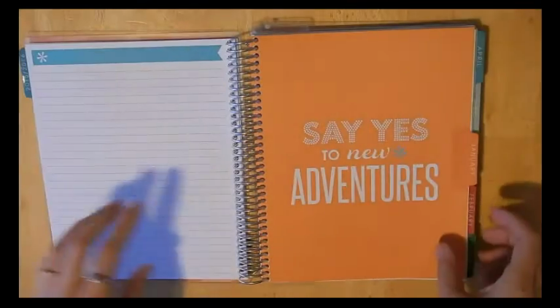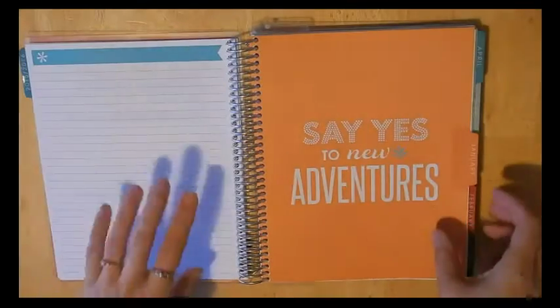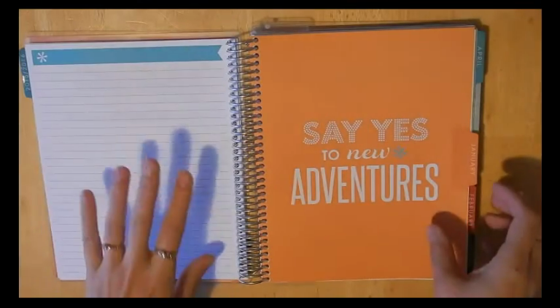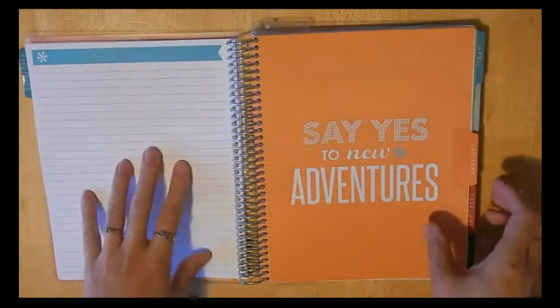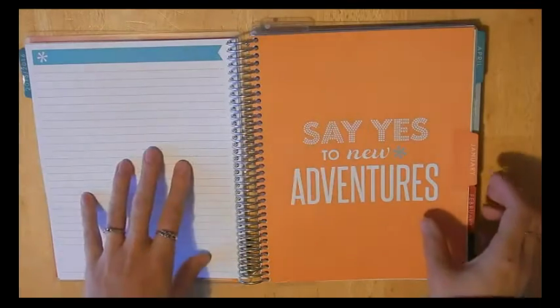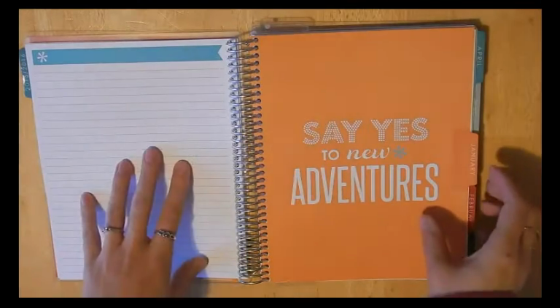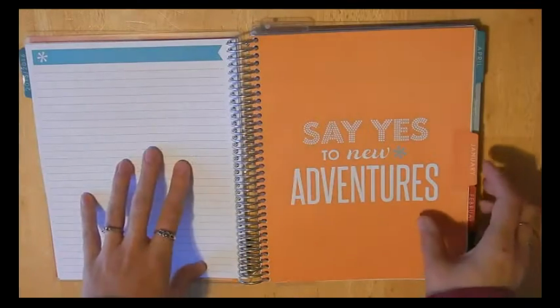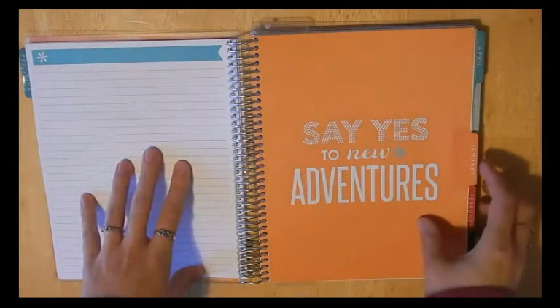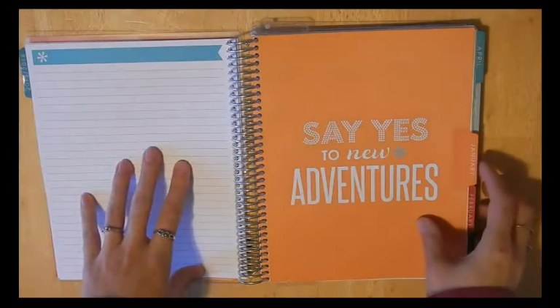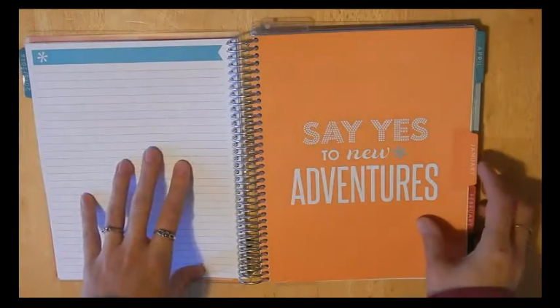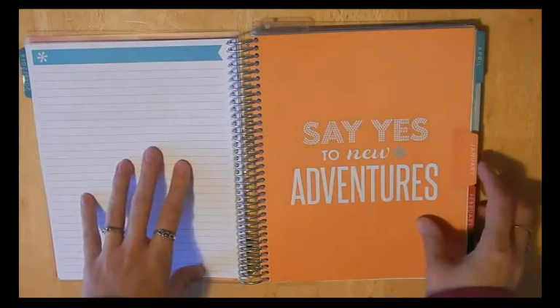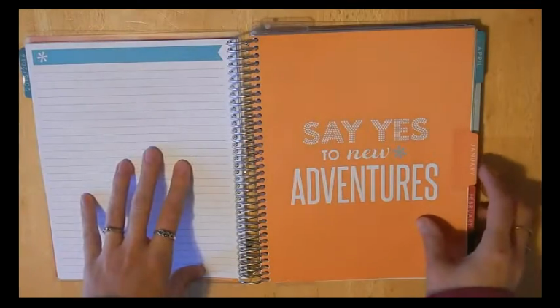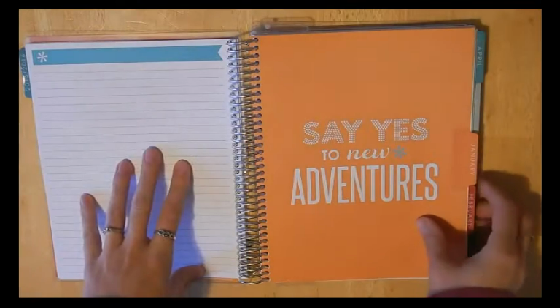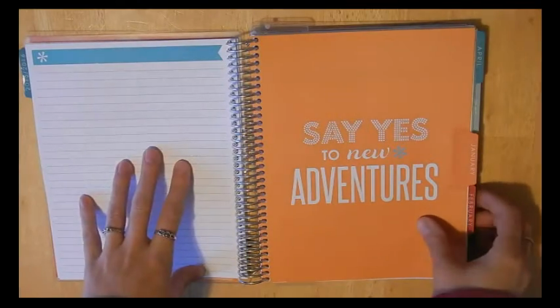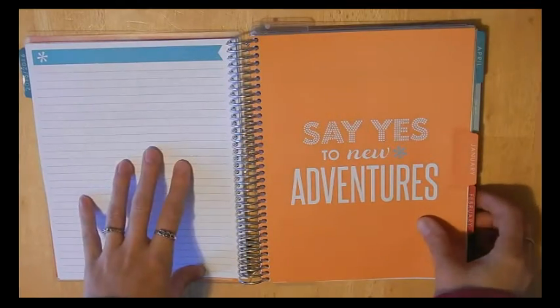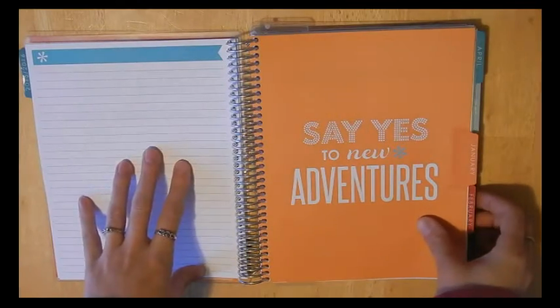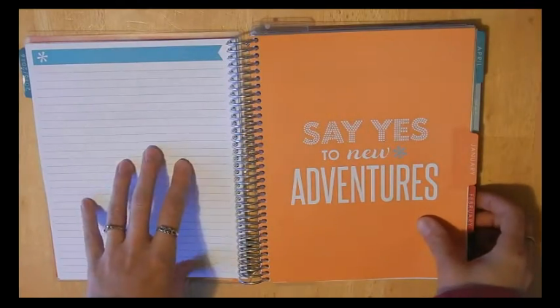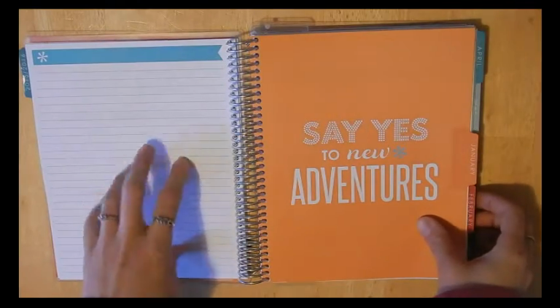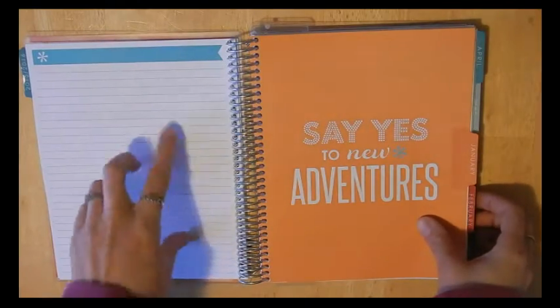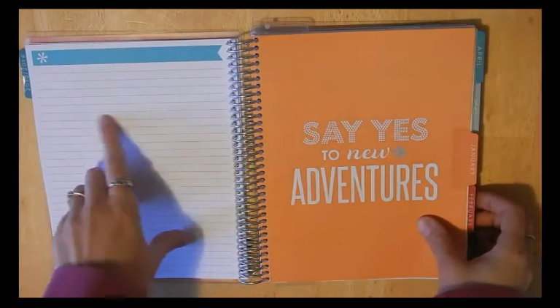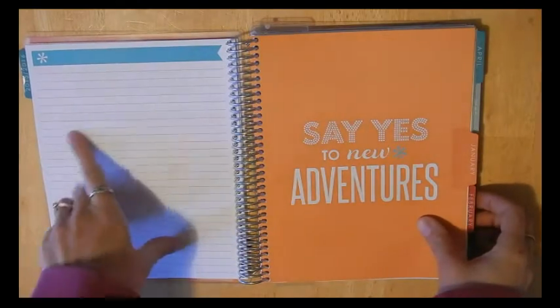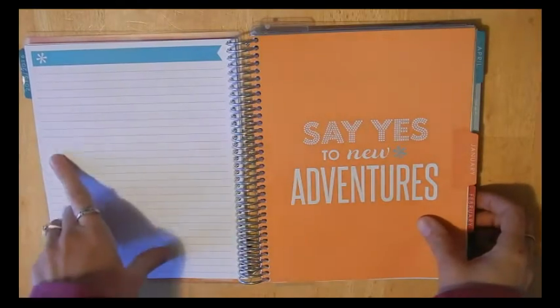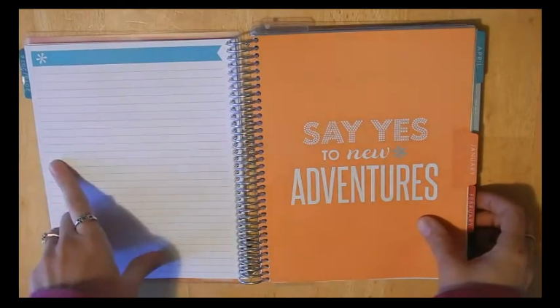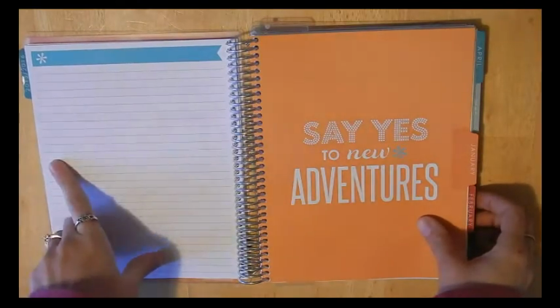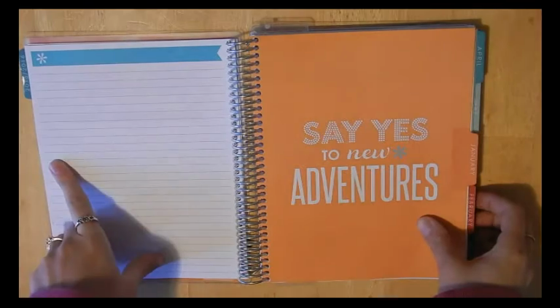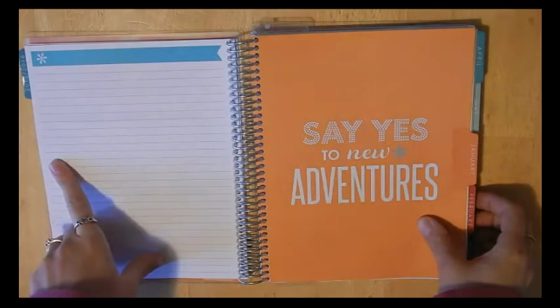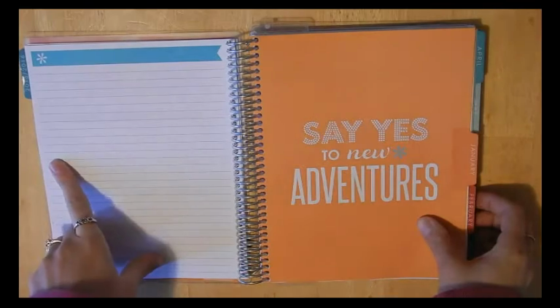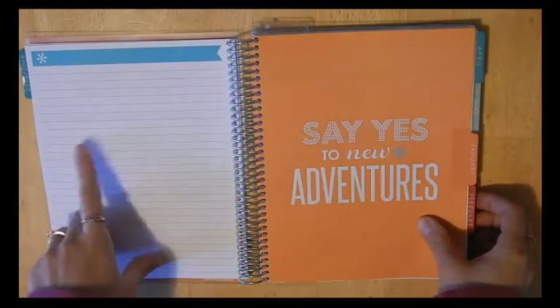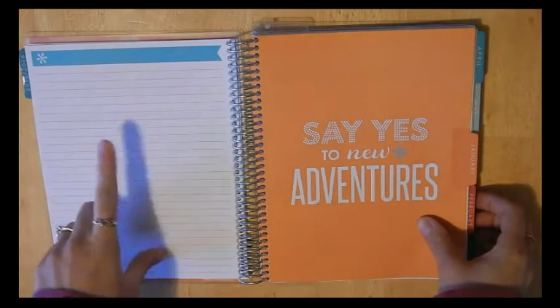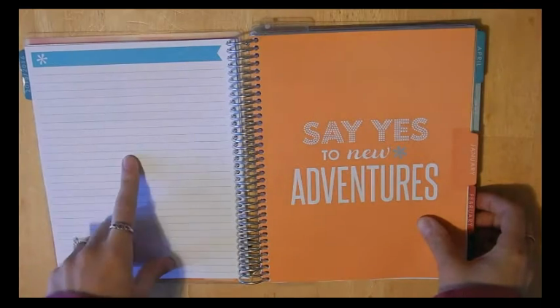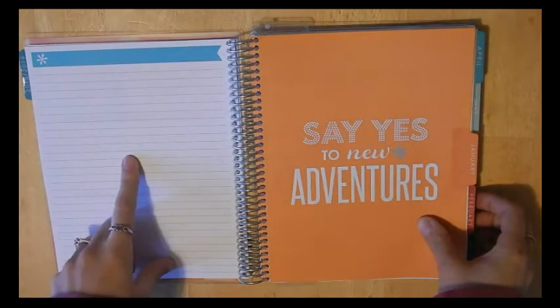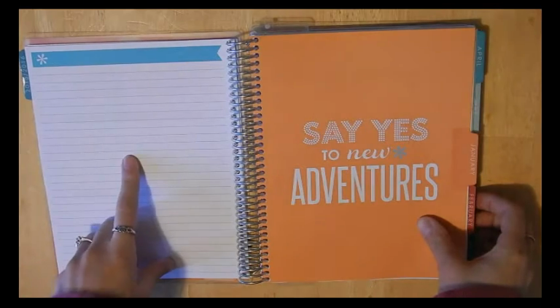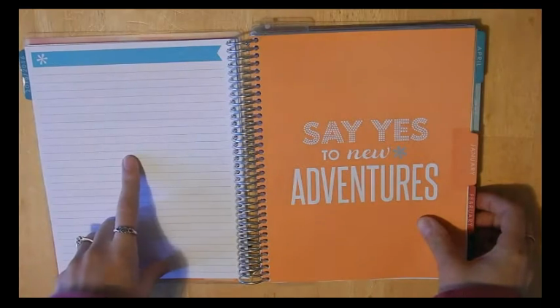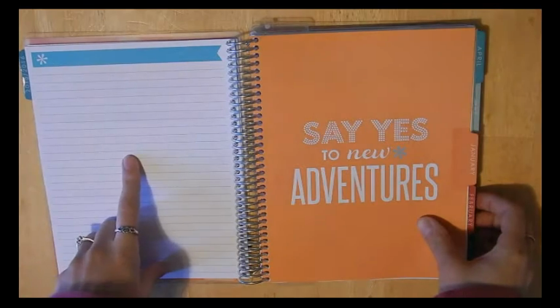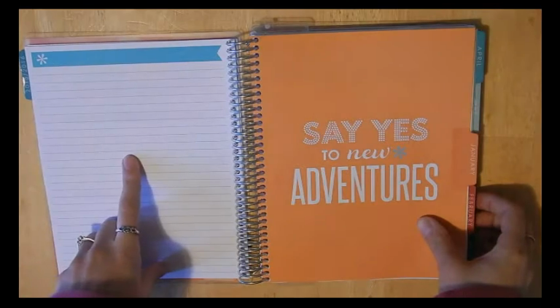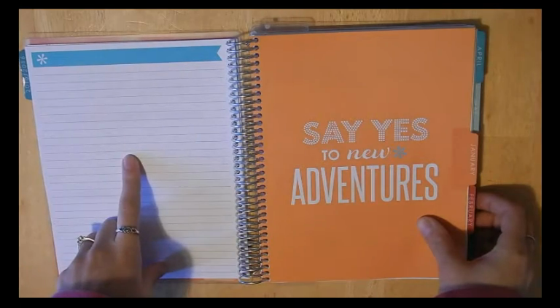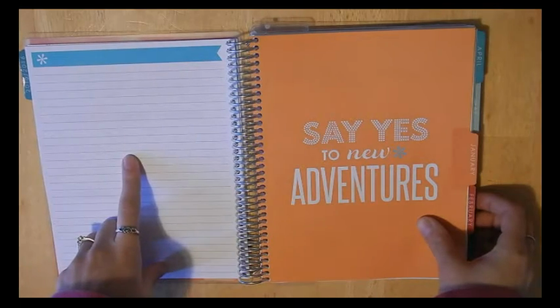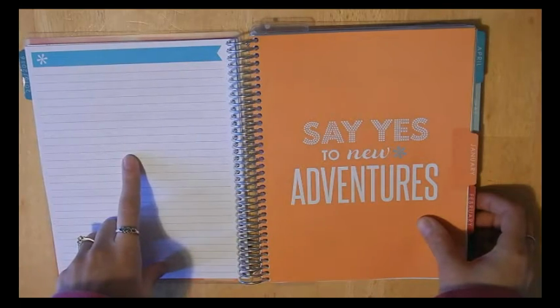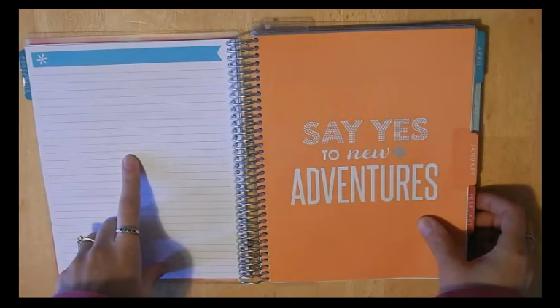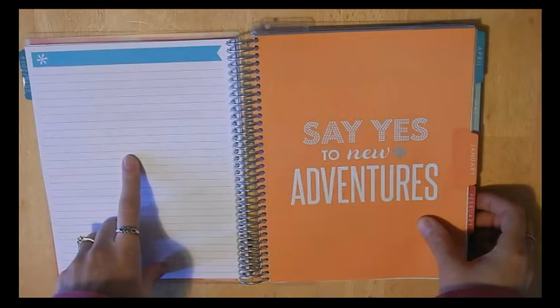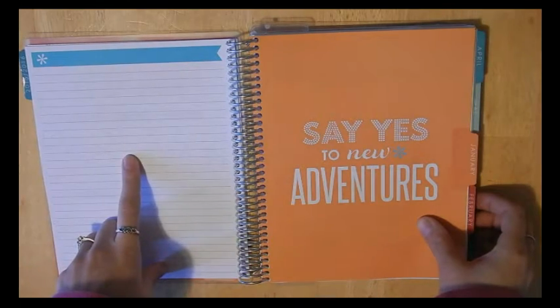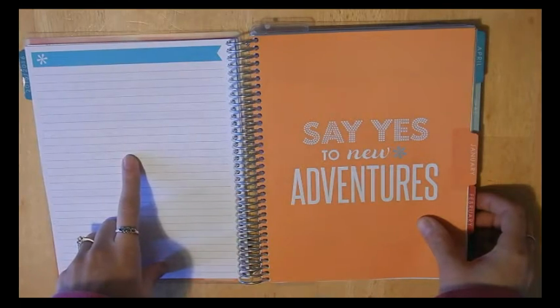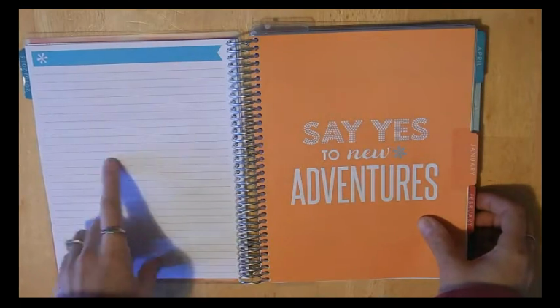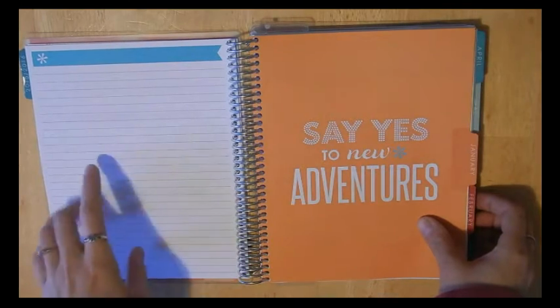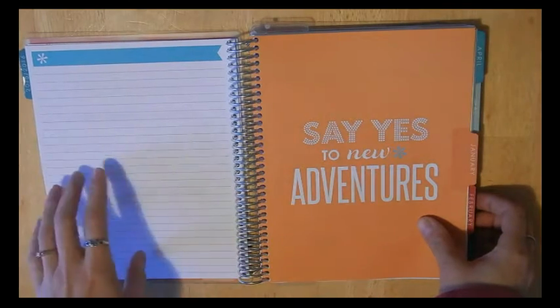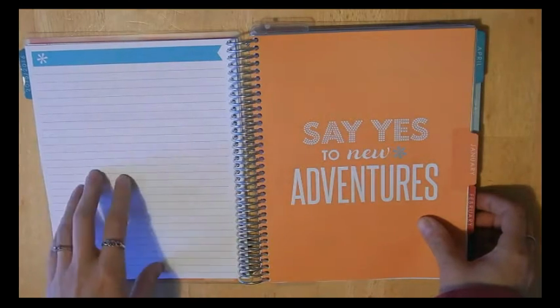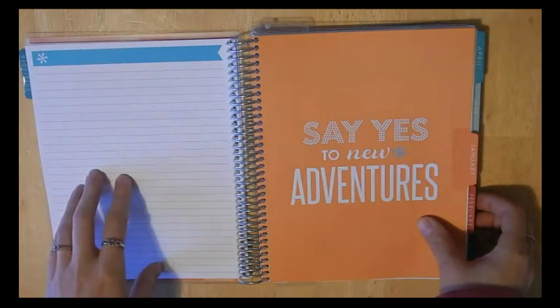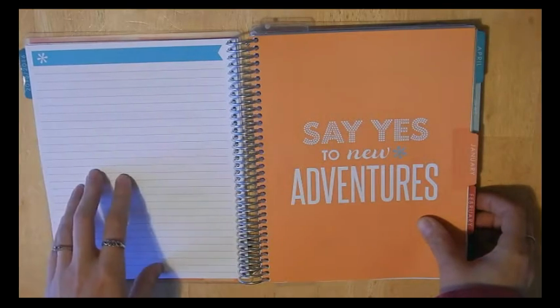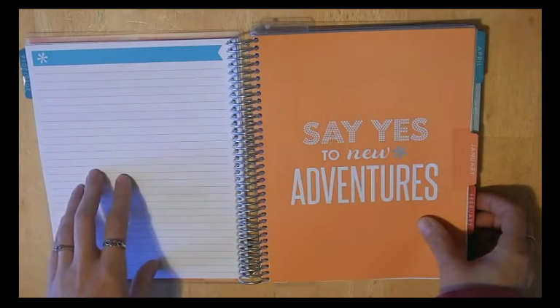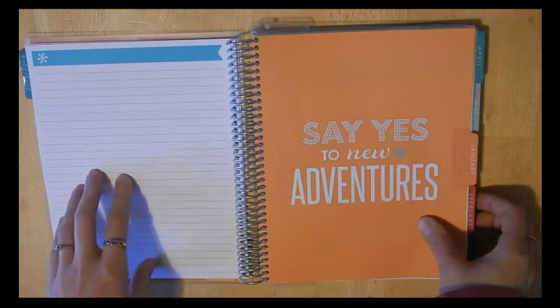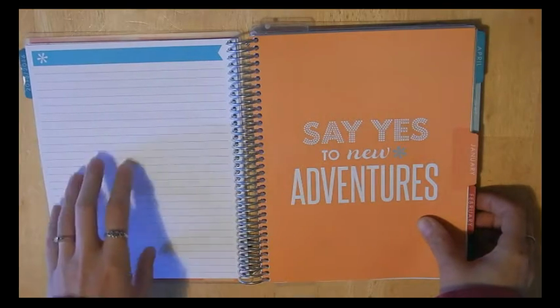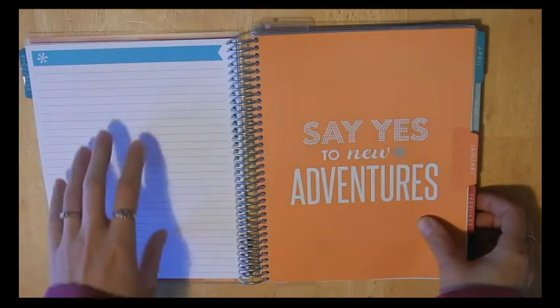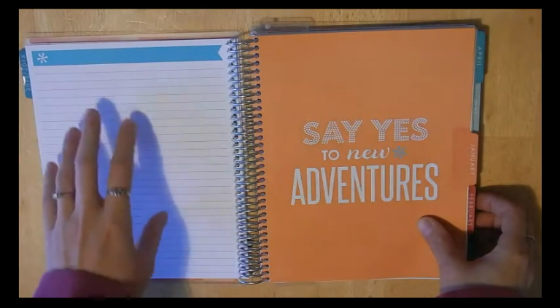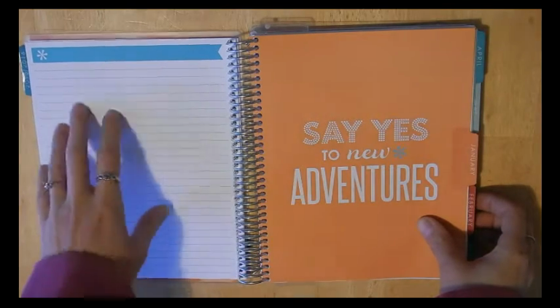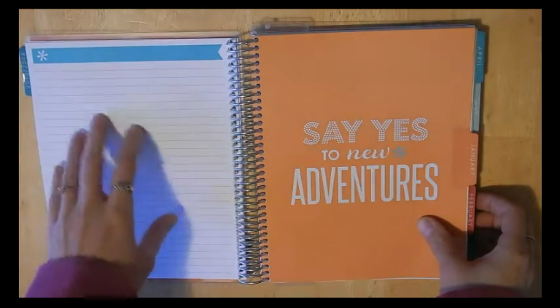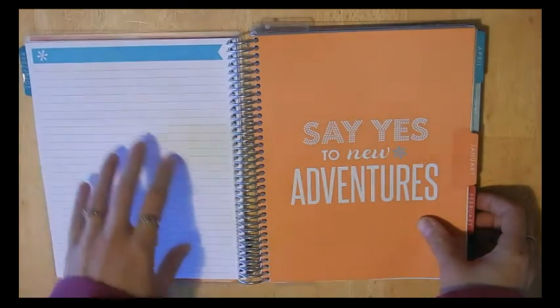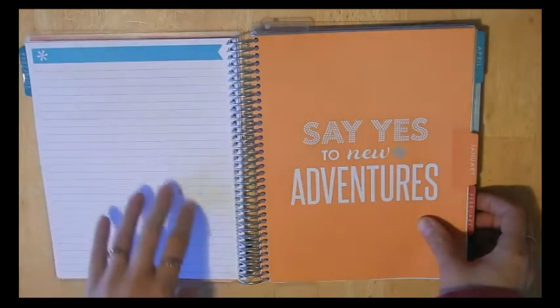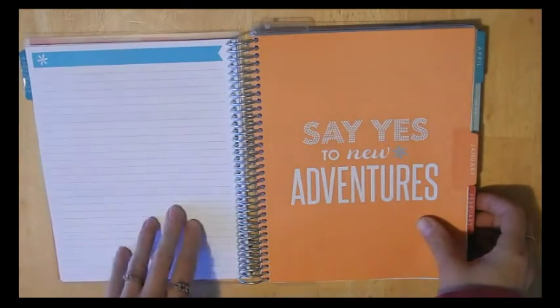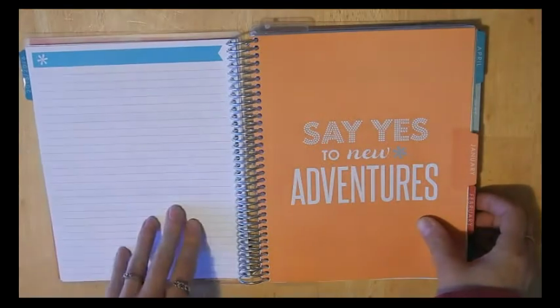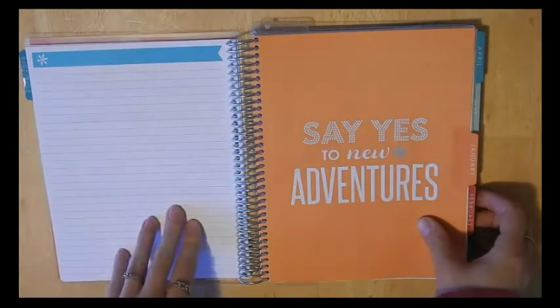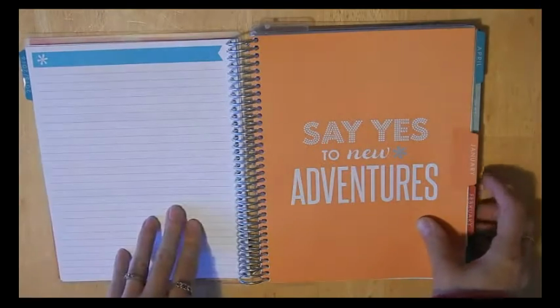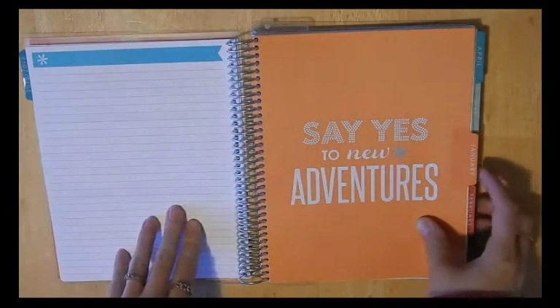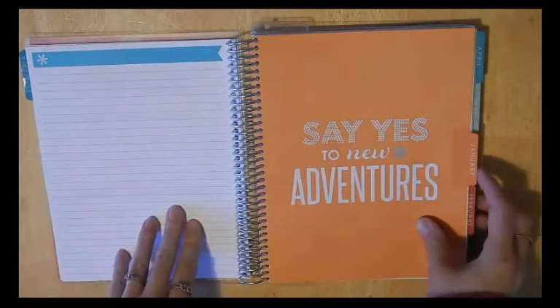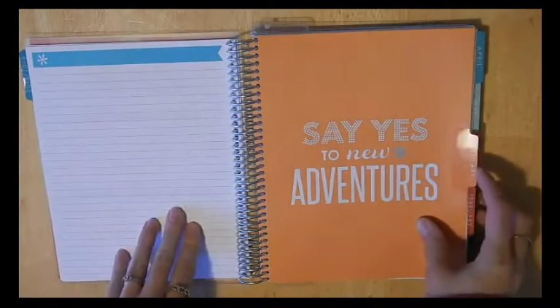I haven't found a use for the note pages yet. I'm thinking of putting either my goals for every month there, or using them to just put memories for the month.